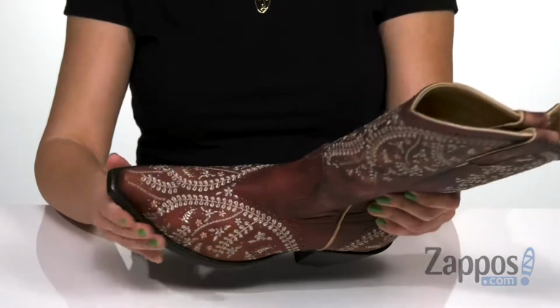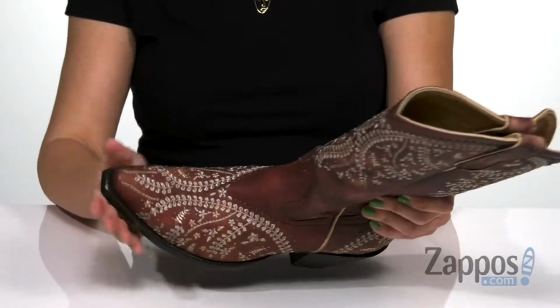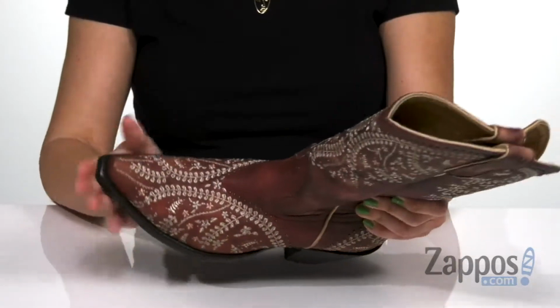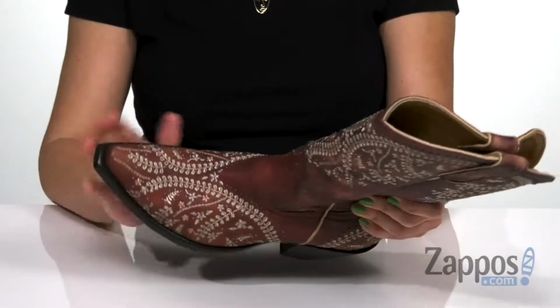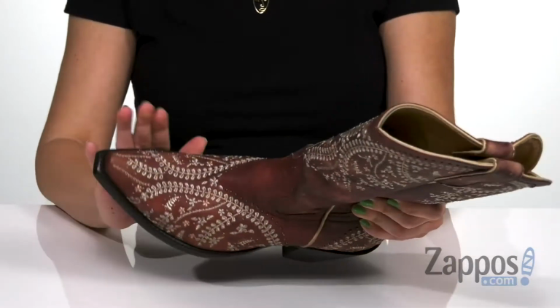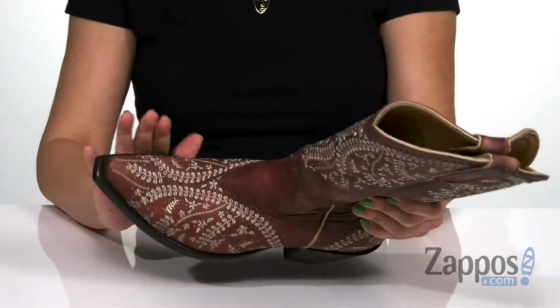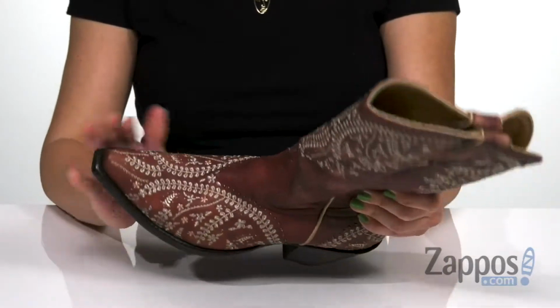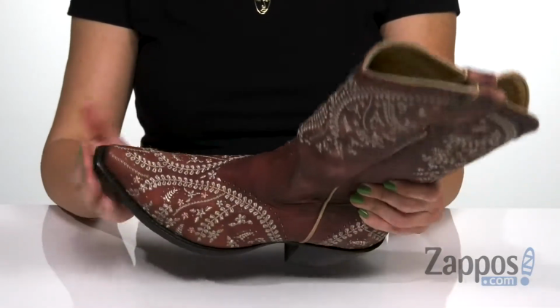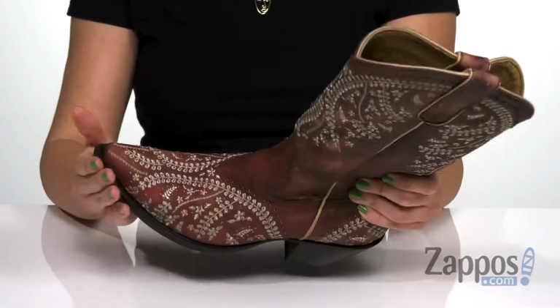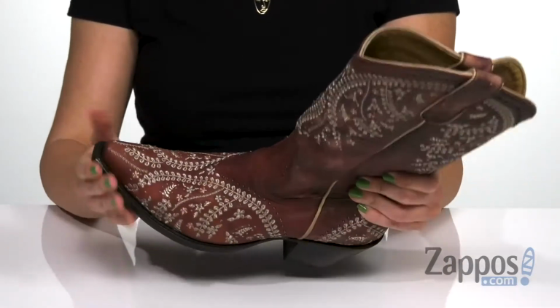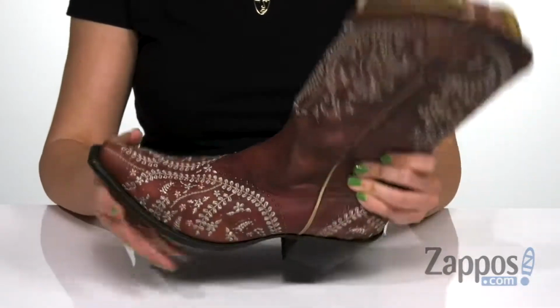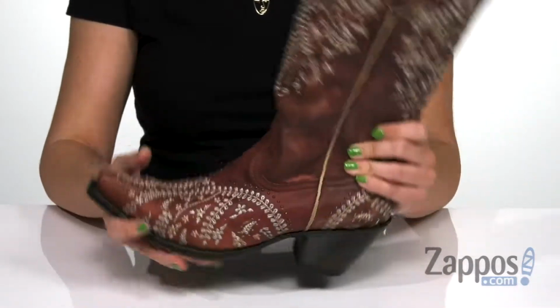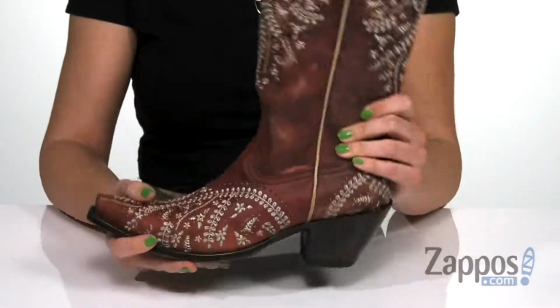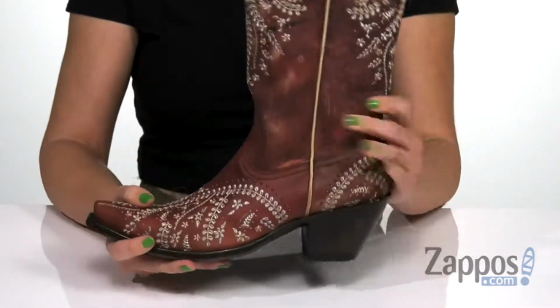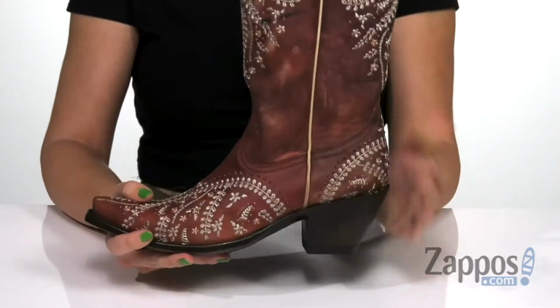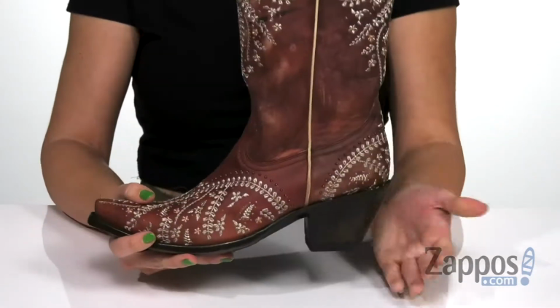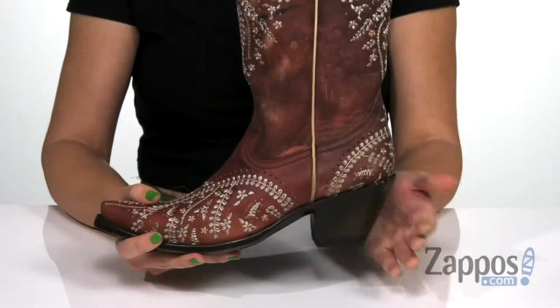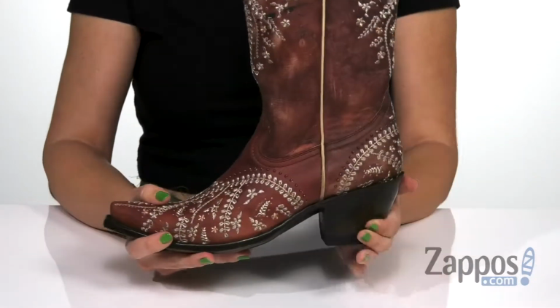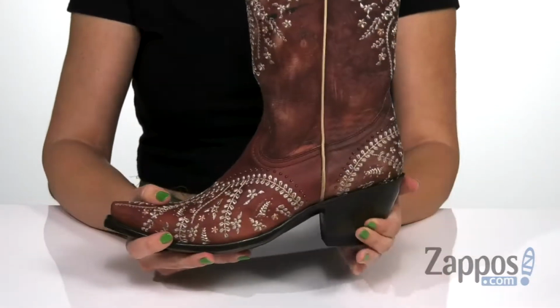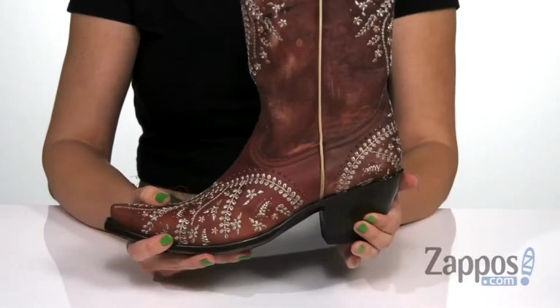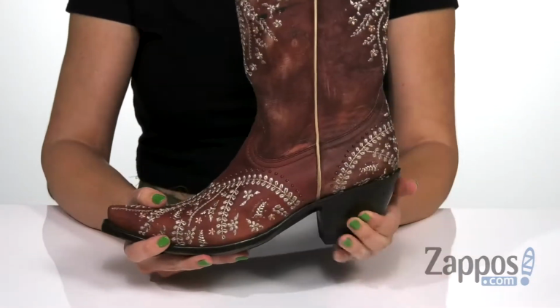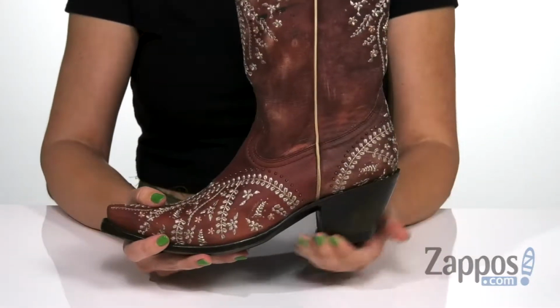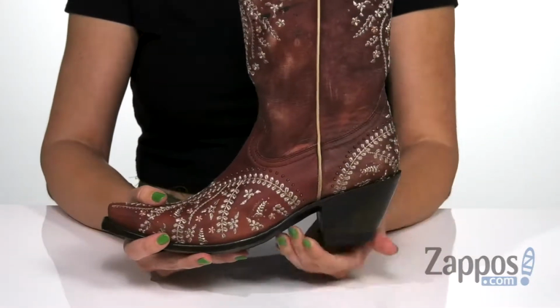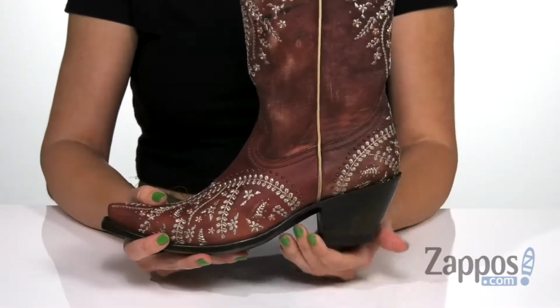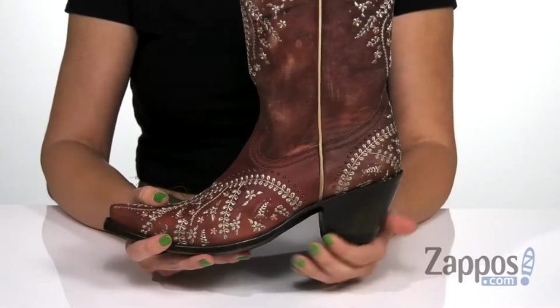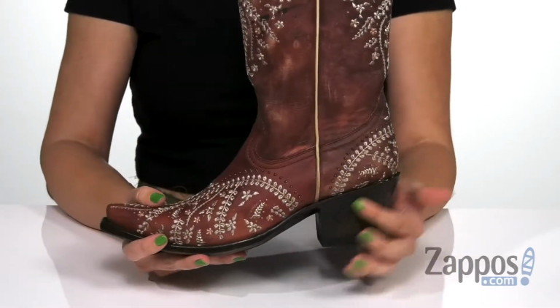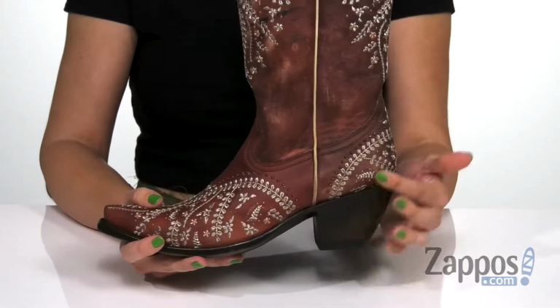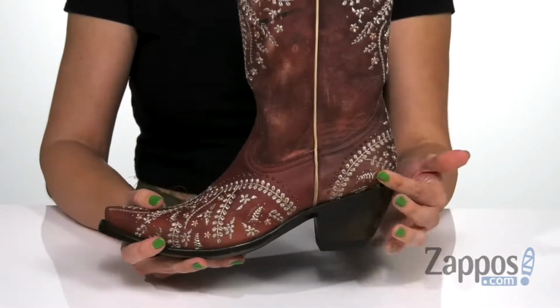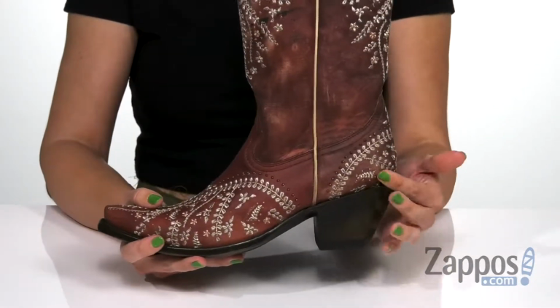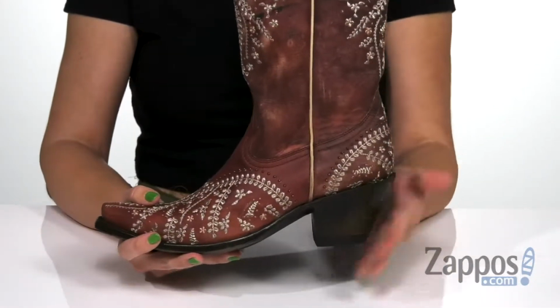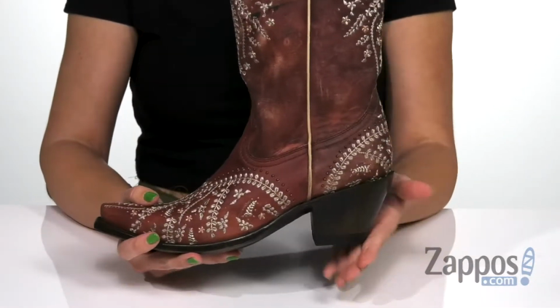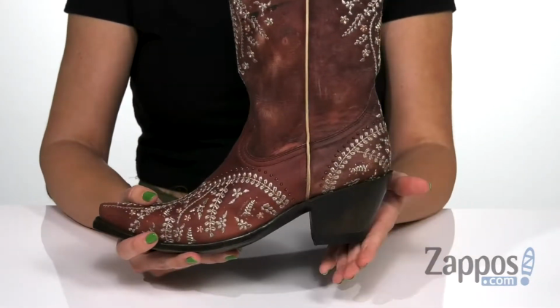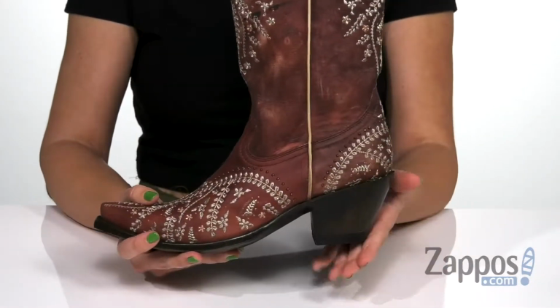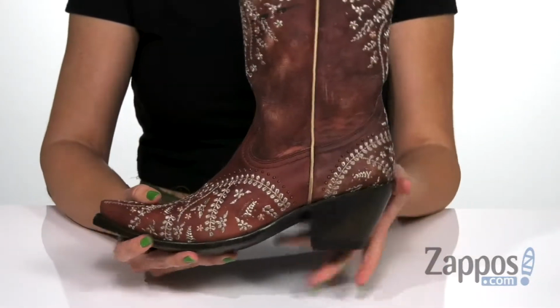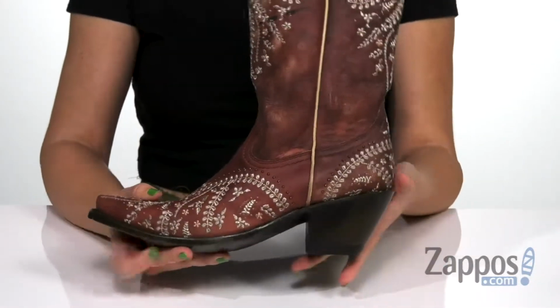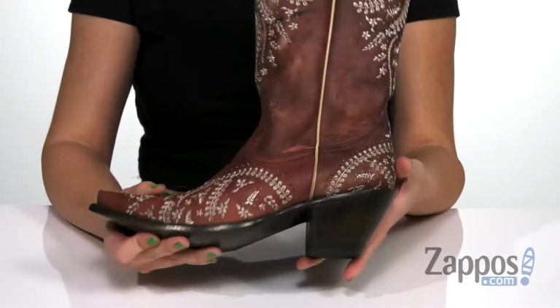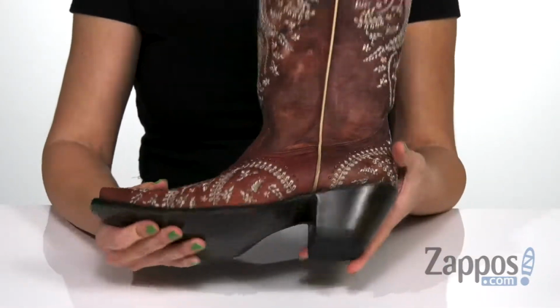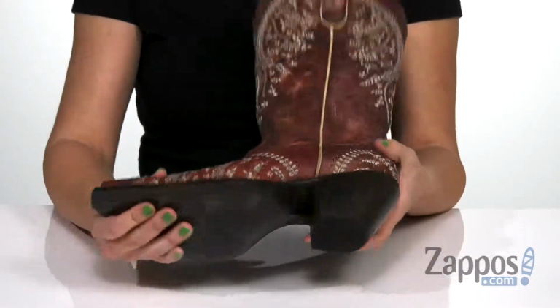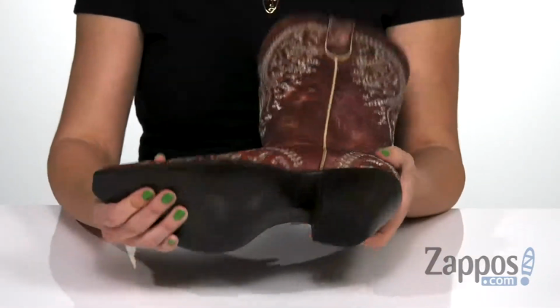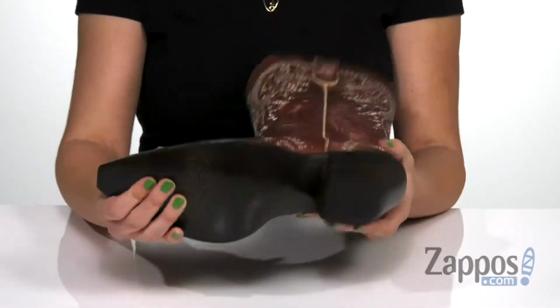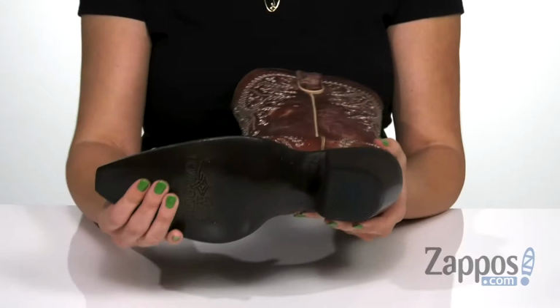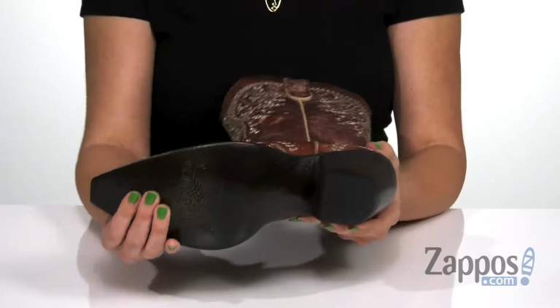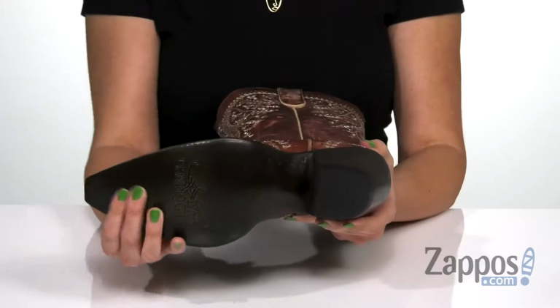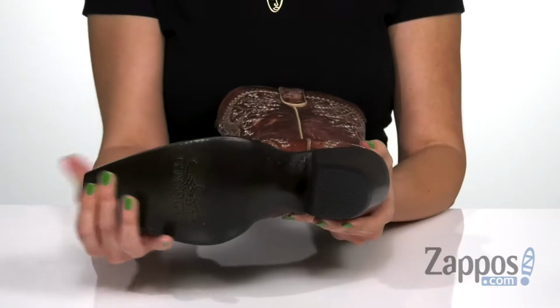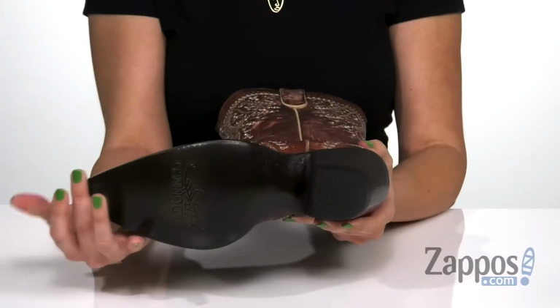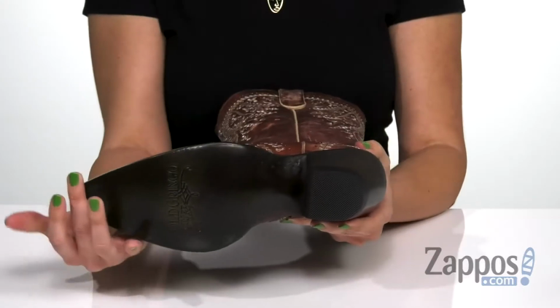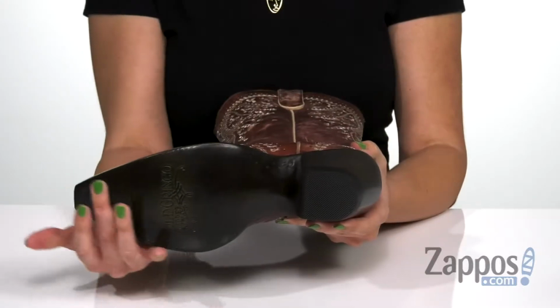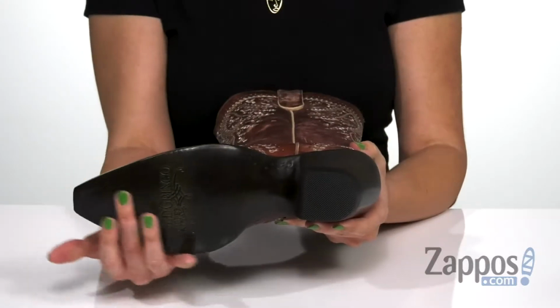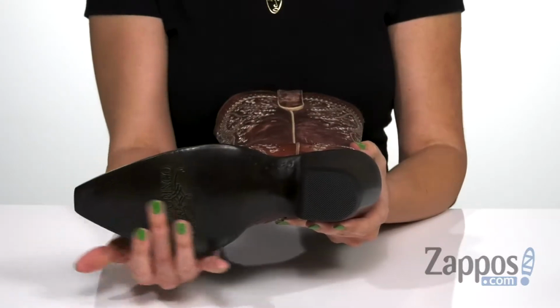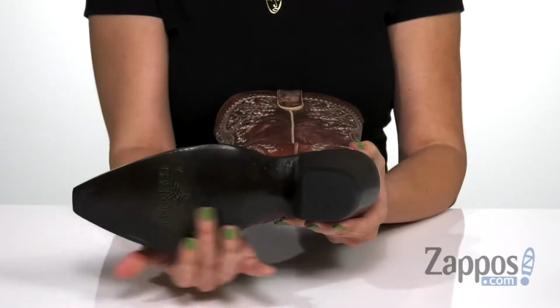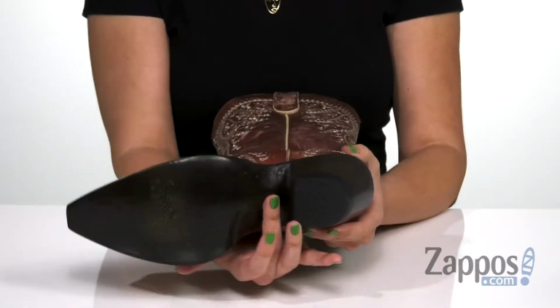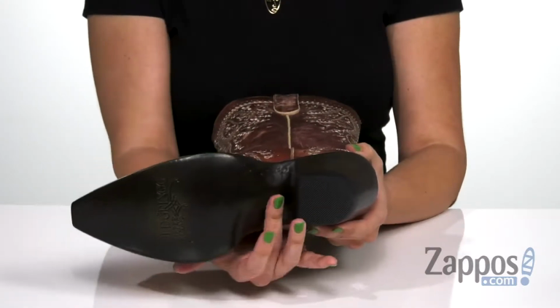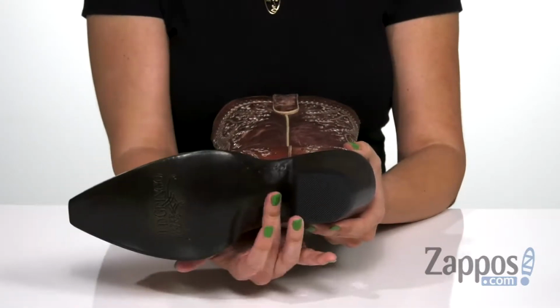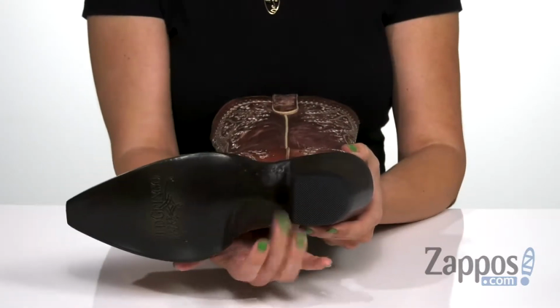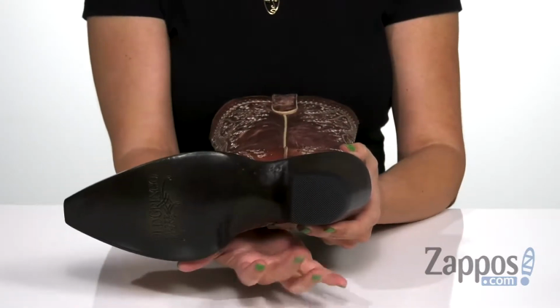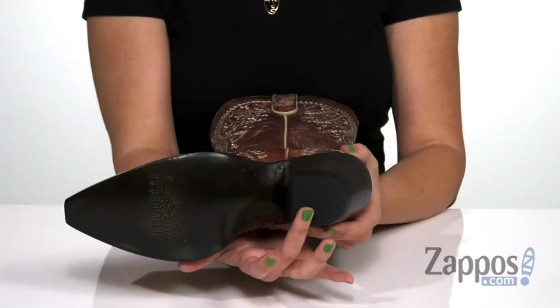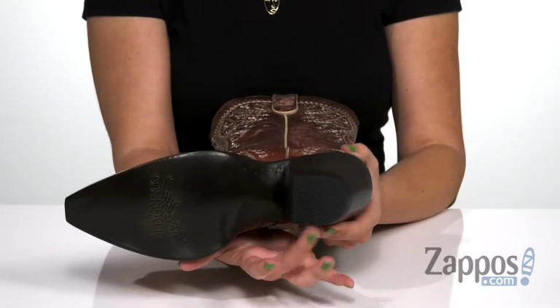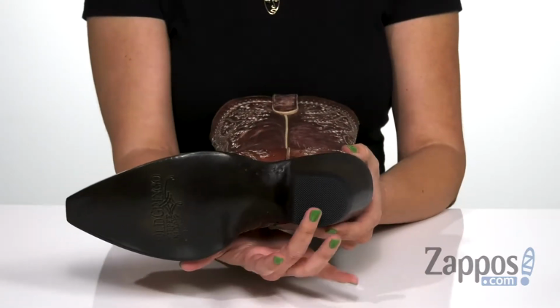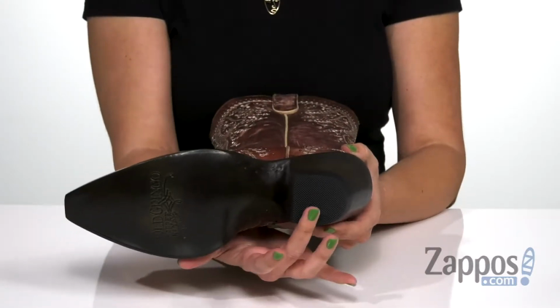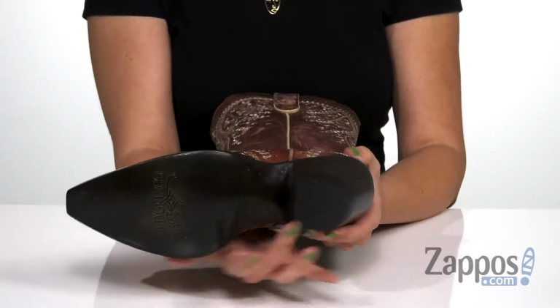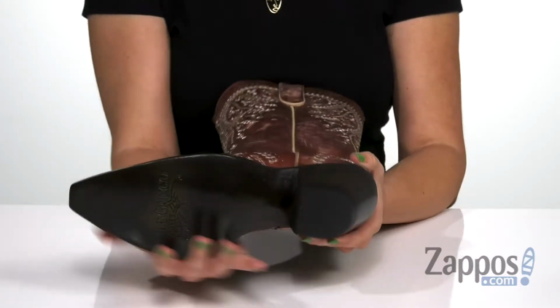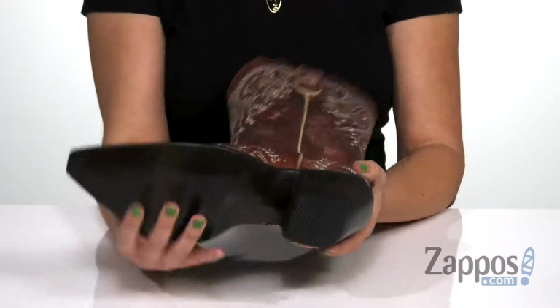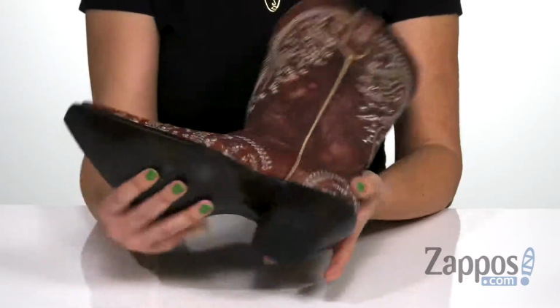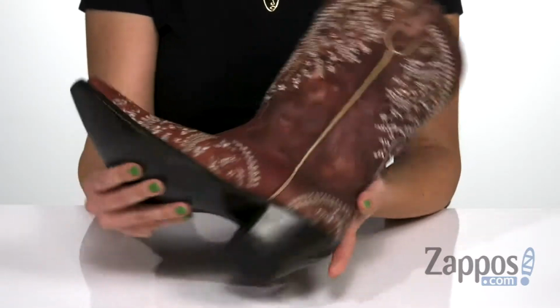It gives you that great snip toe design with a cowboy heel. It's got a nice height to it, and the bottom is a leather outsole with a rubber heel tab.